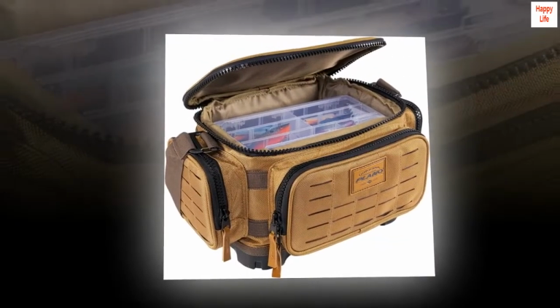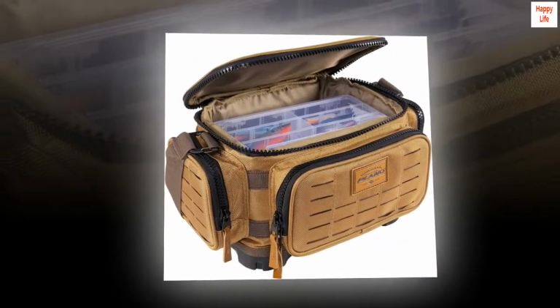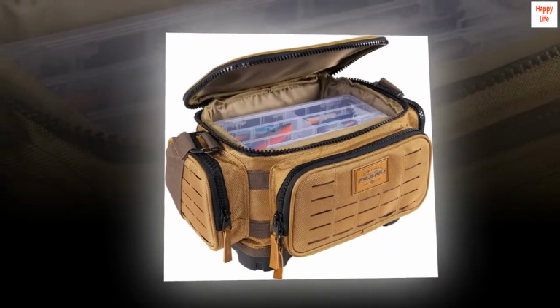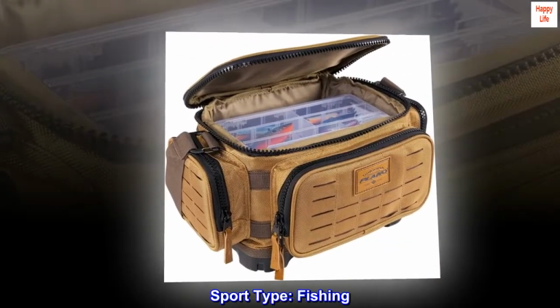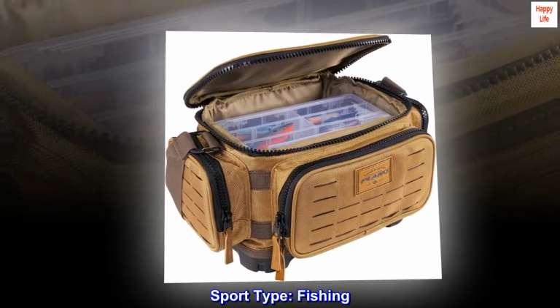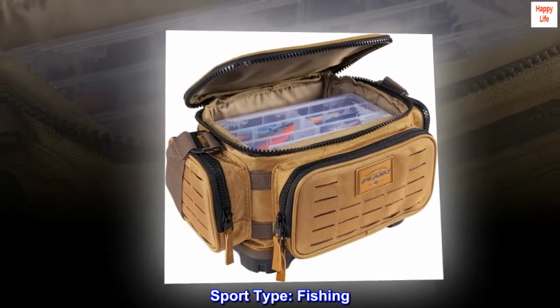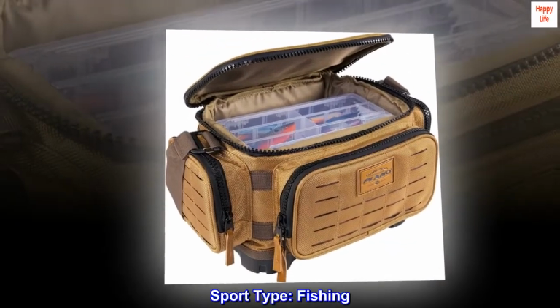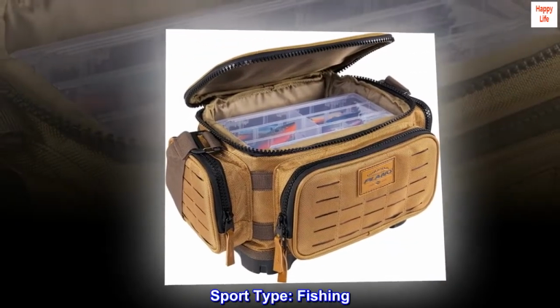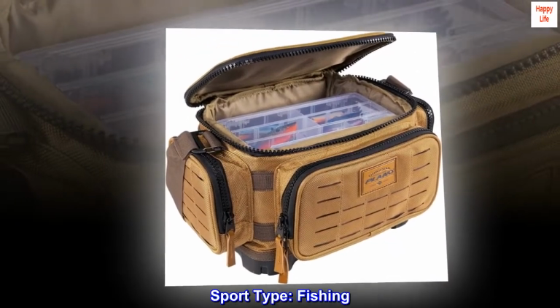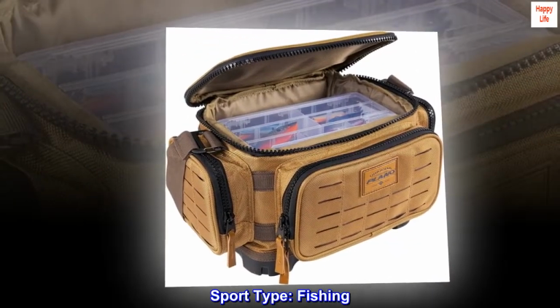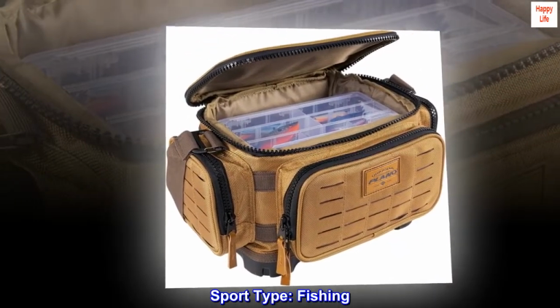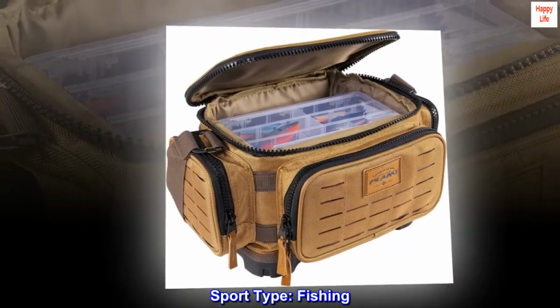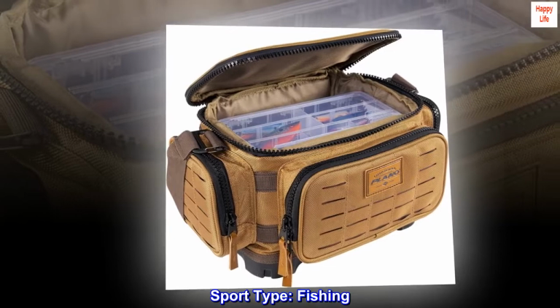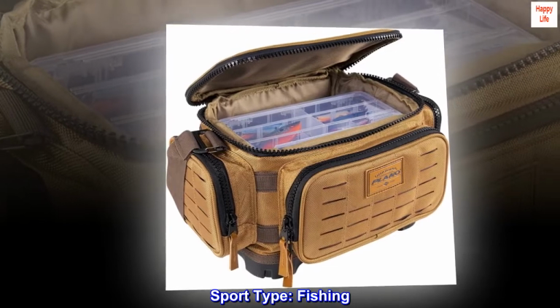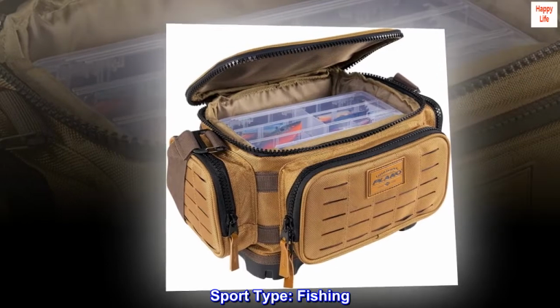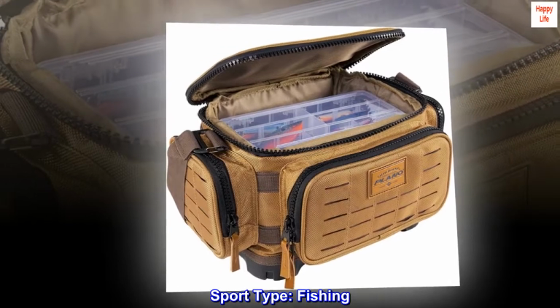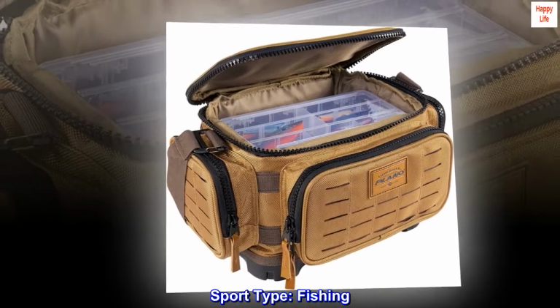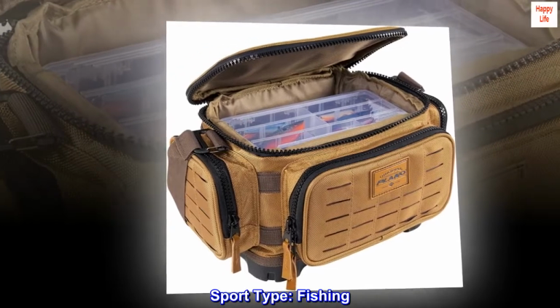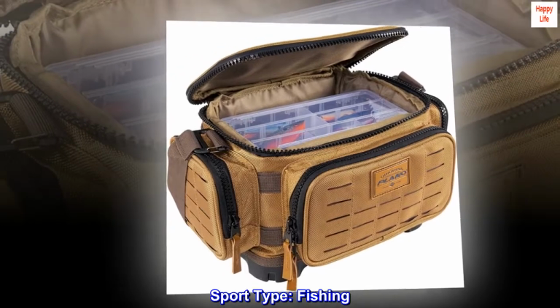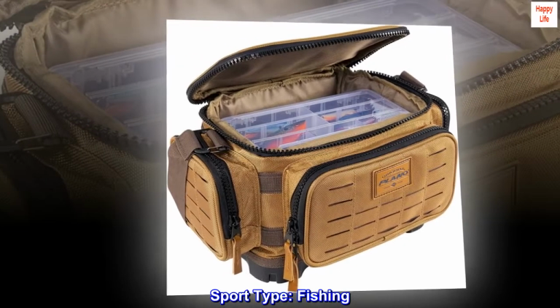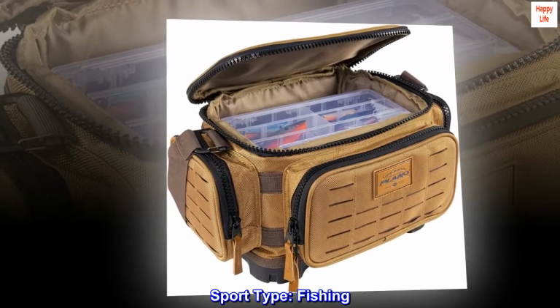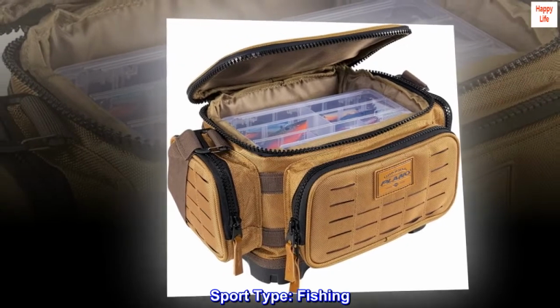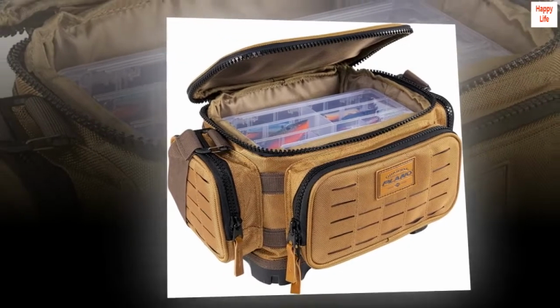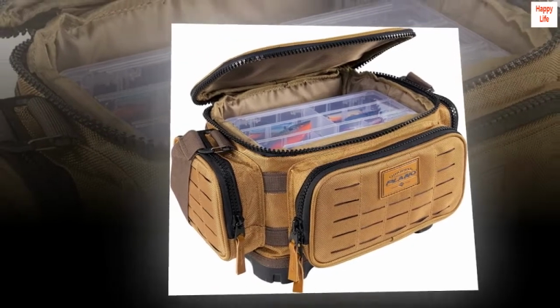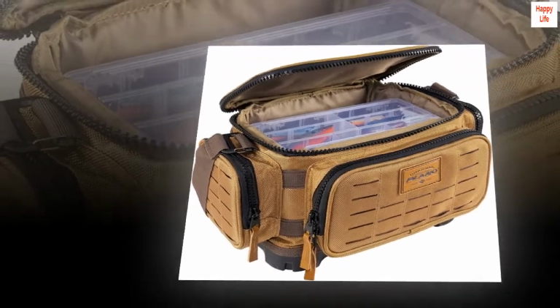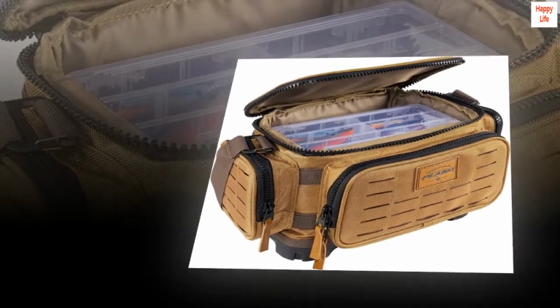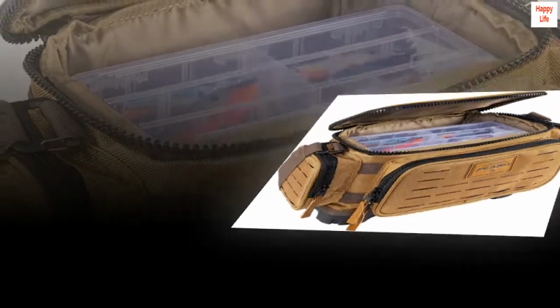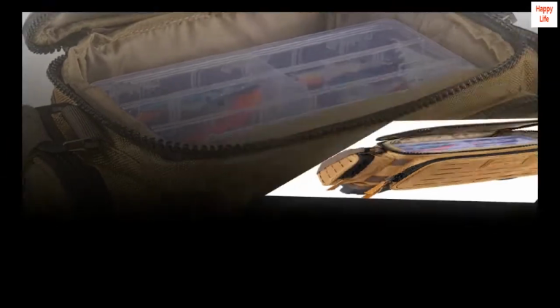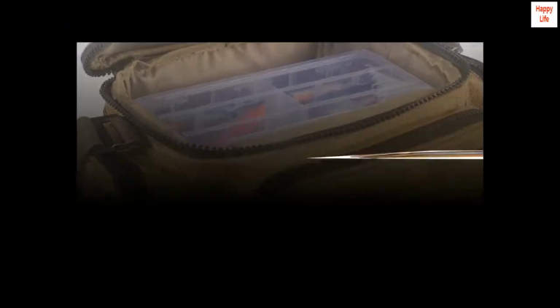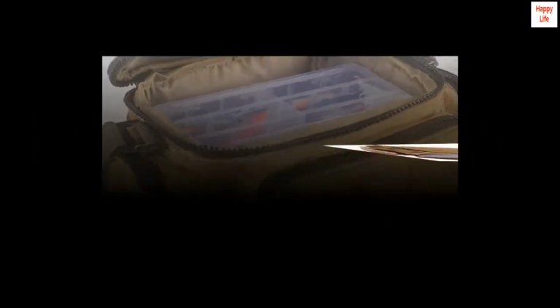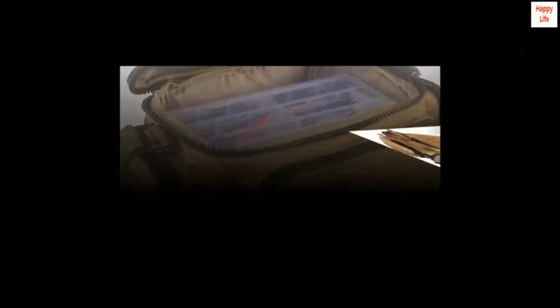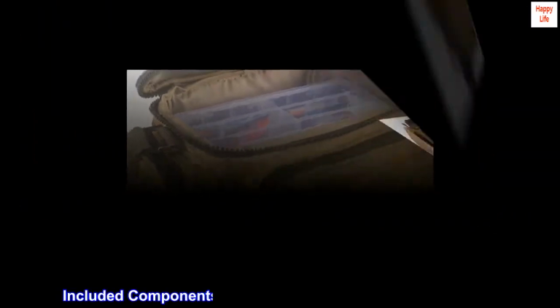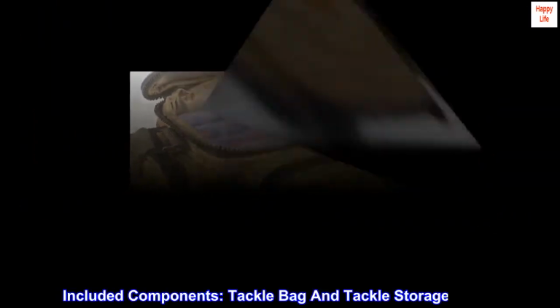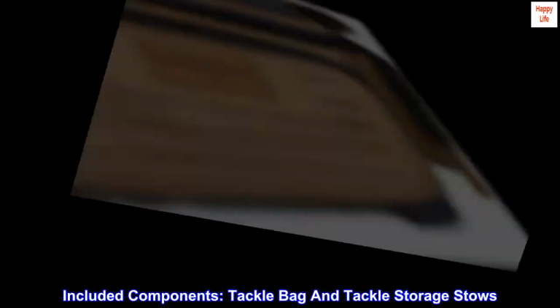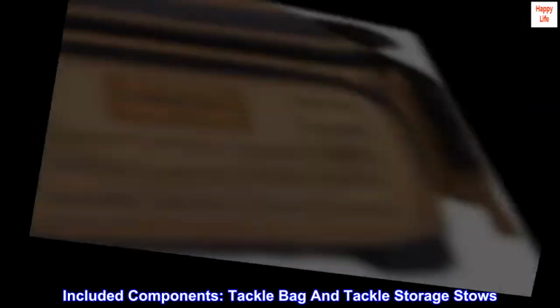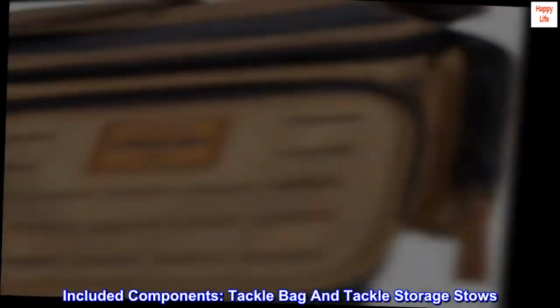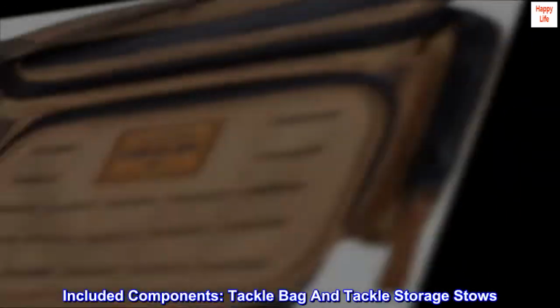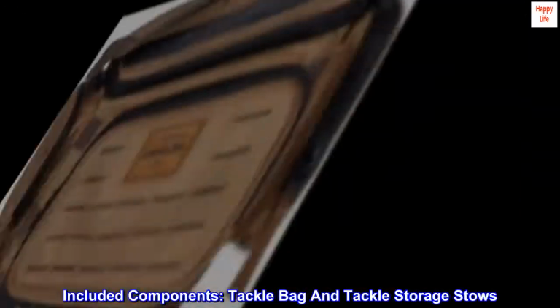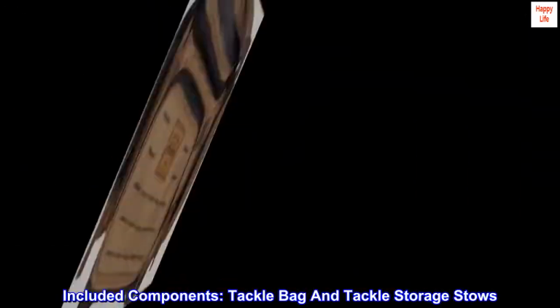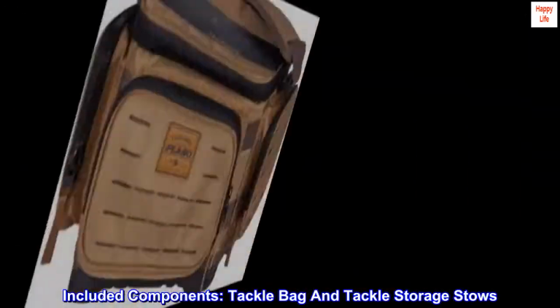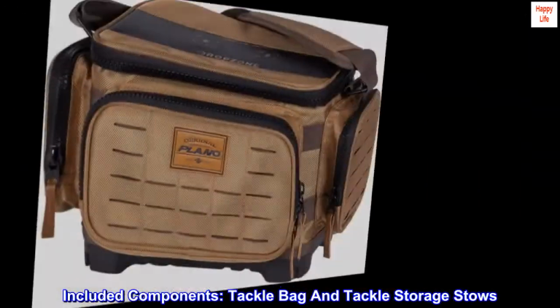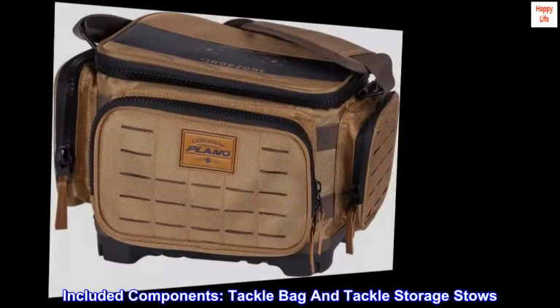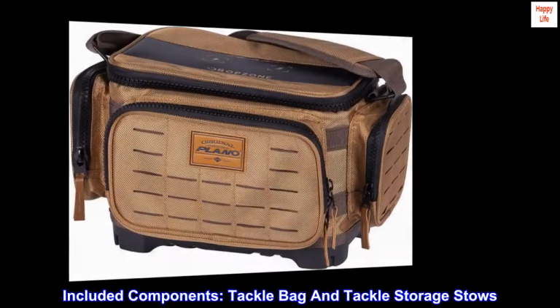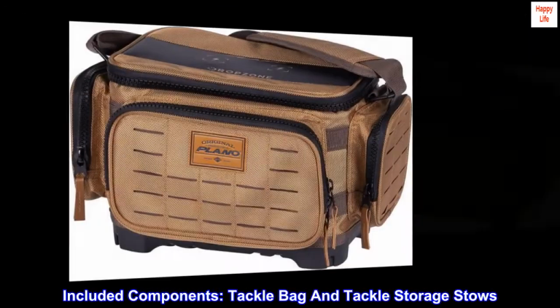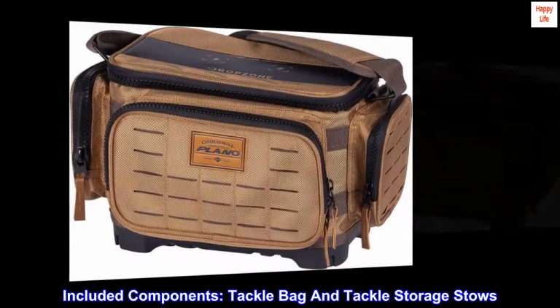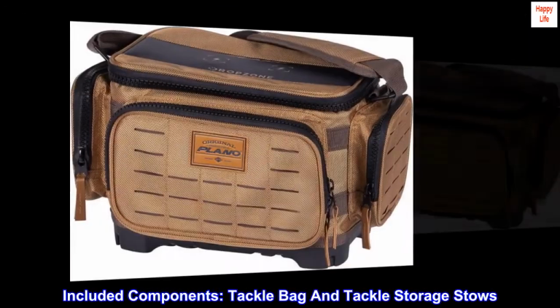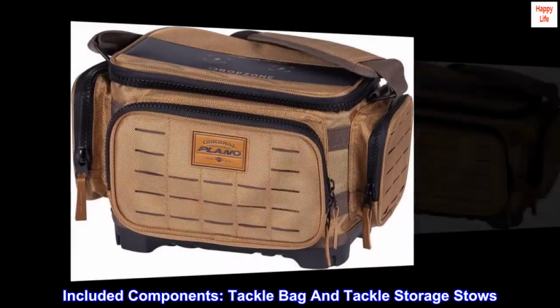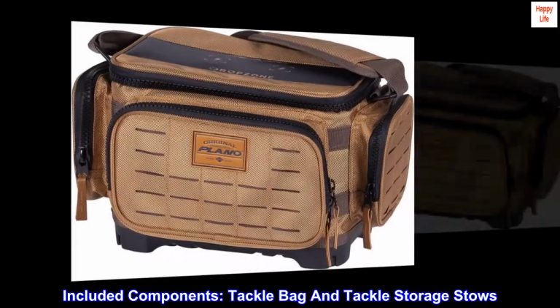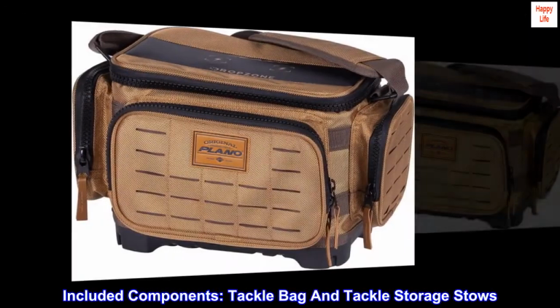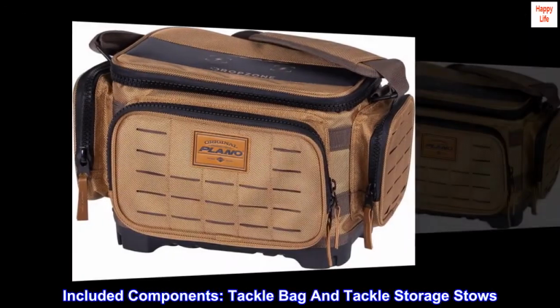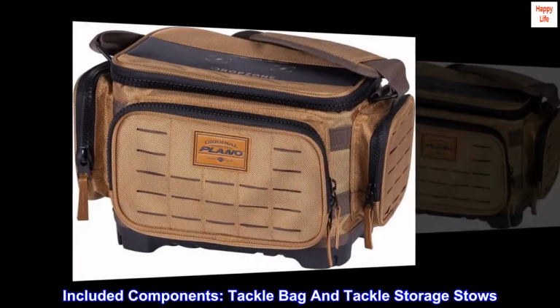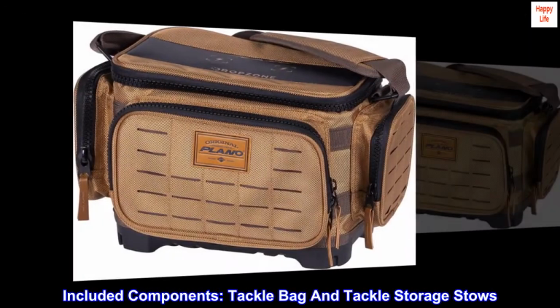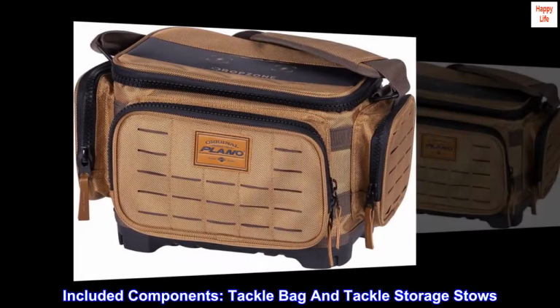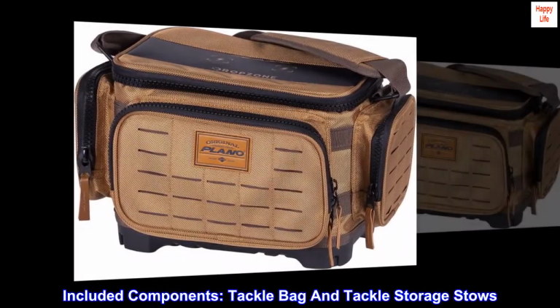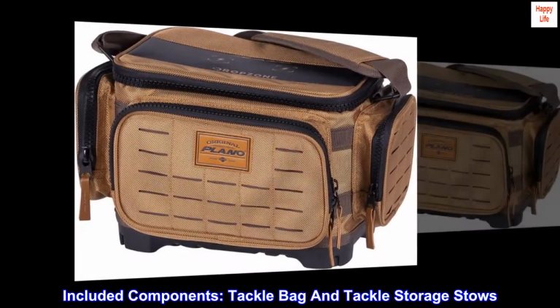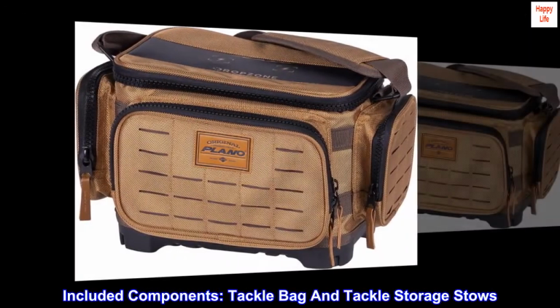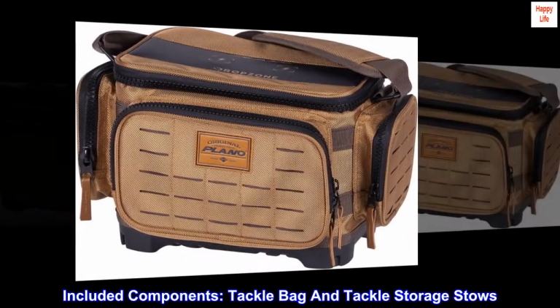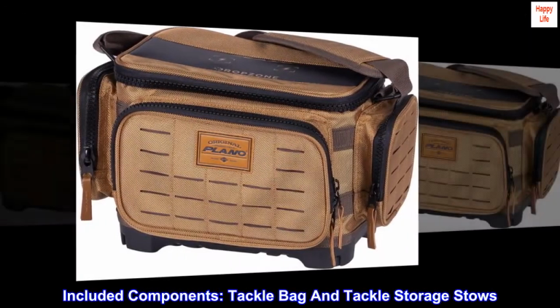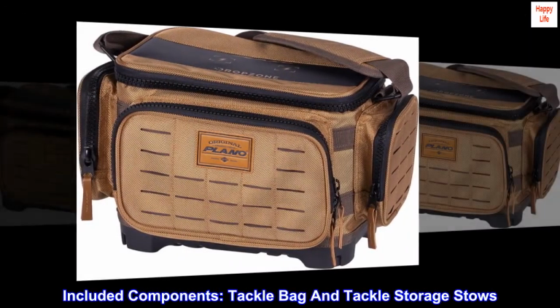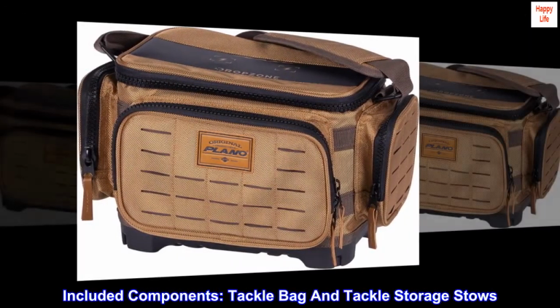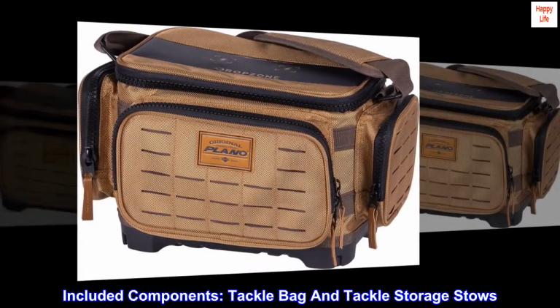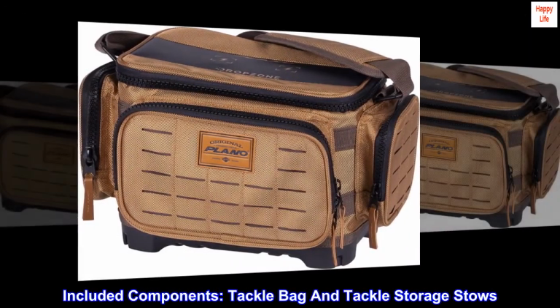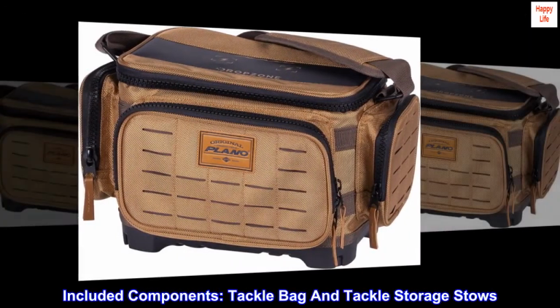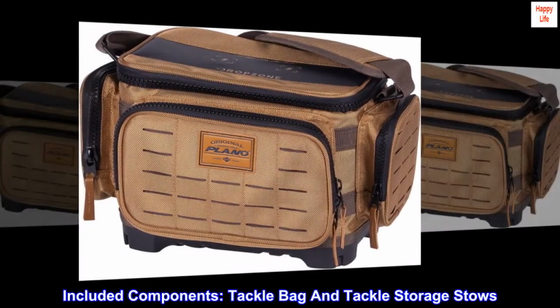Sport type: Fishing. Included components: tackle bag and tackle storage stows.